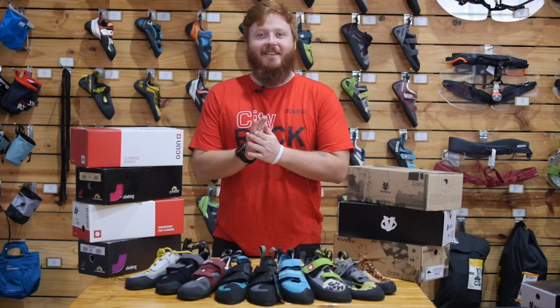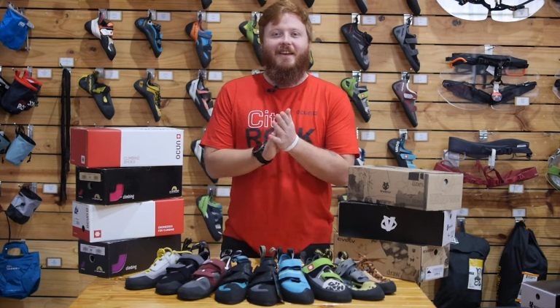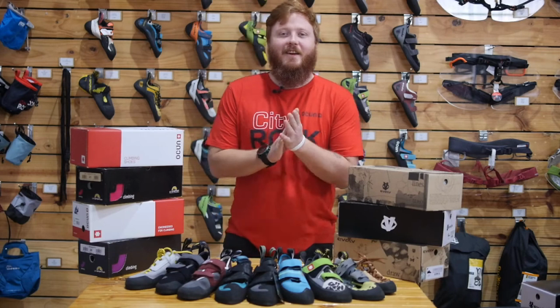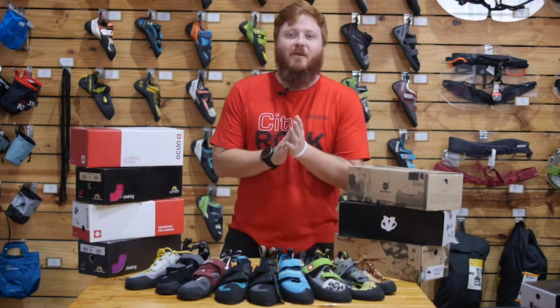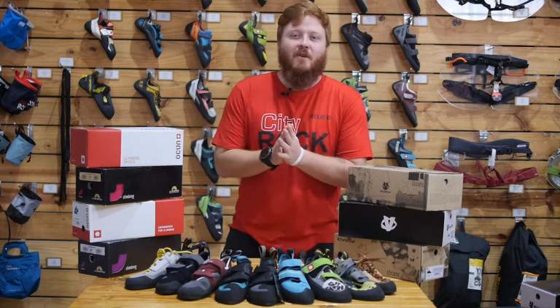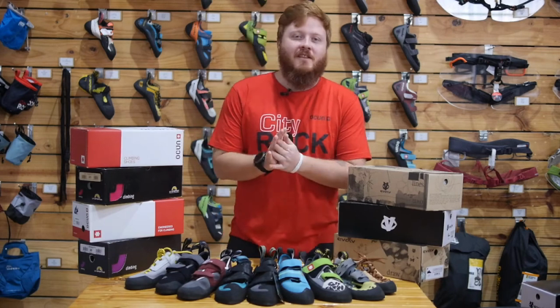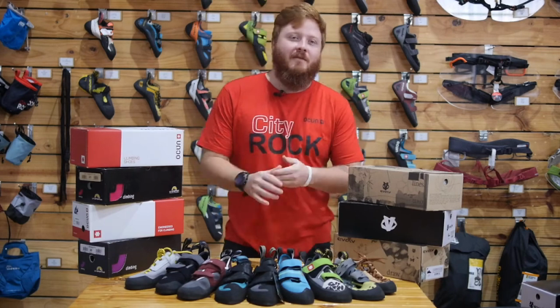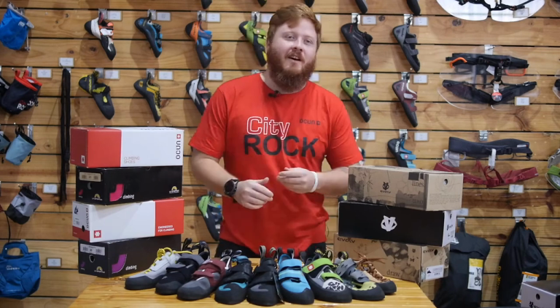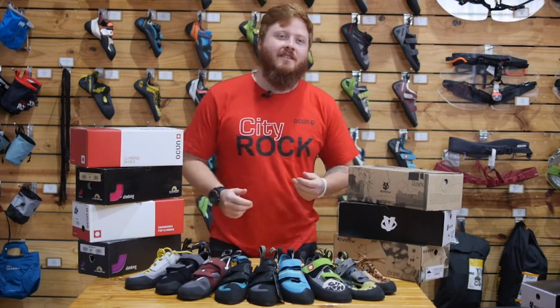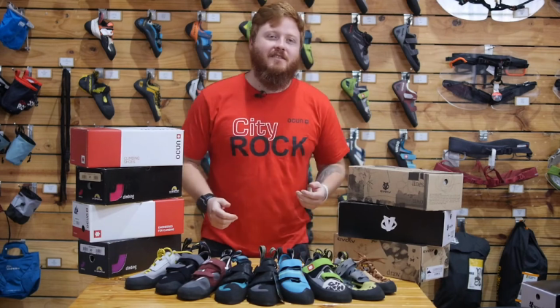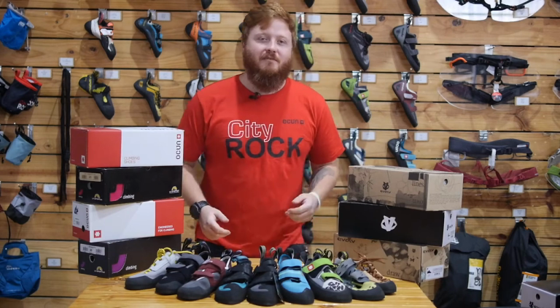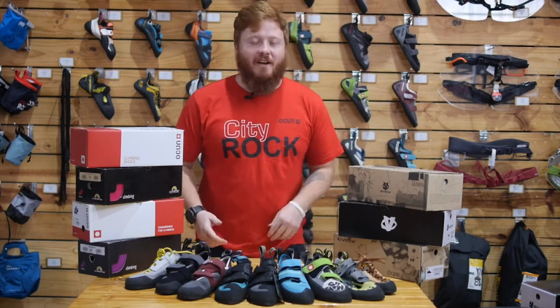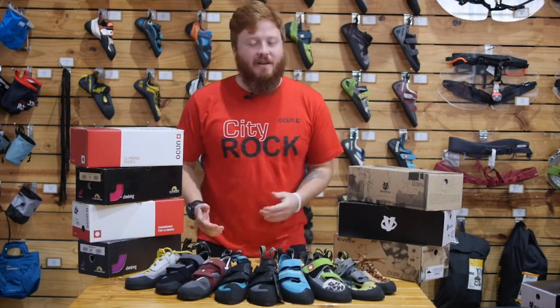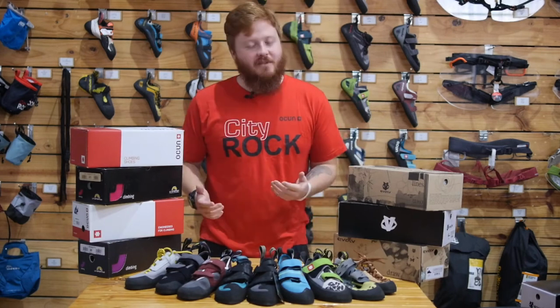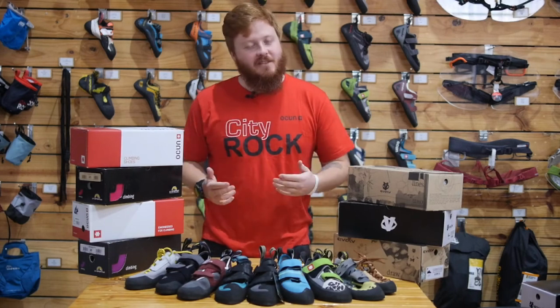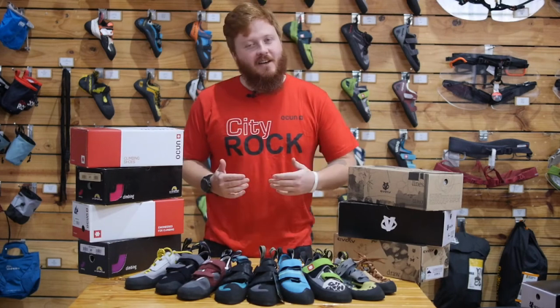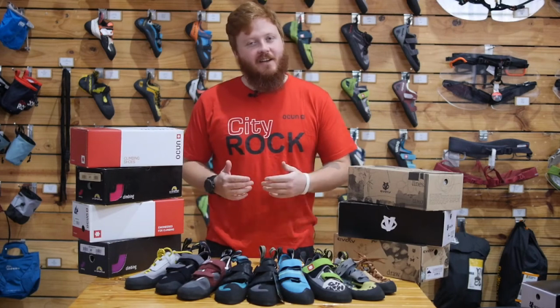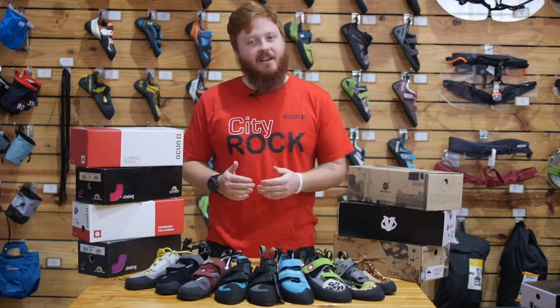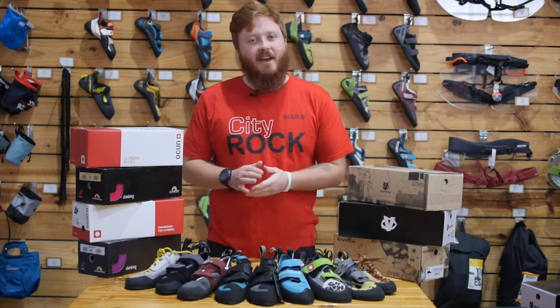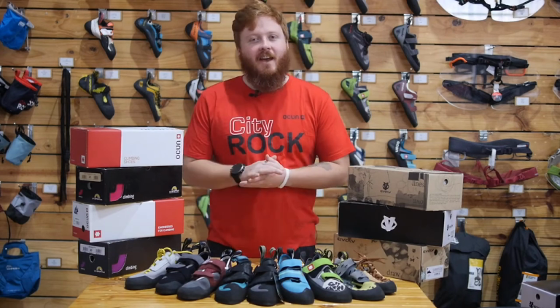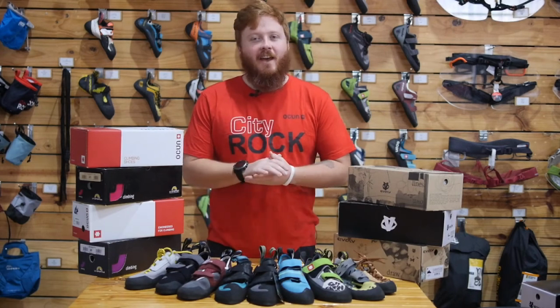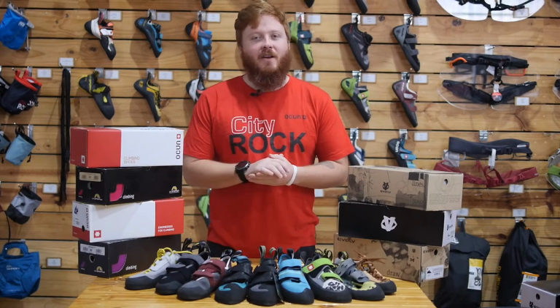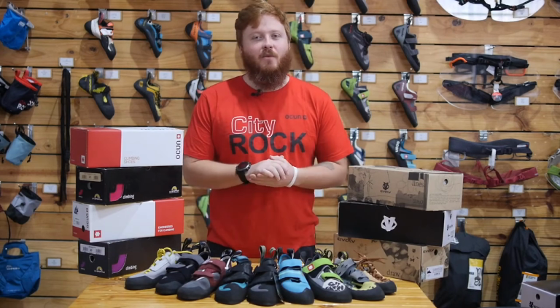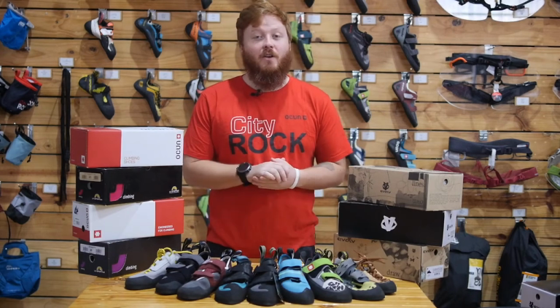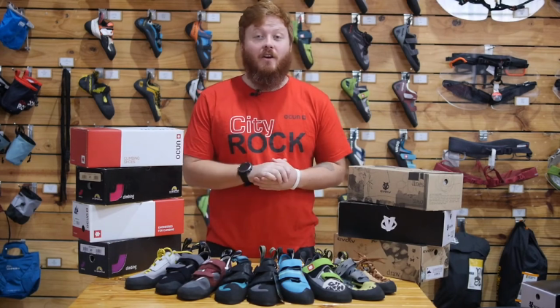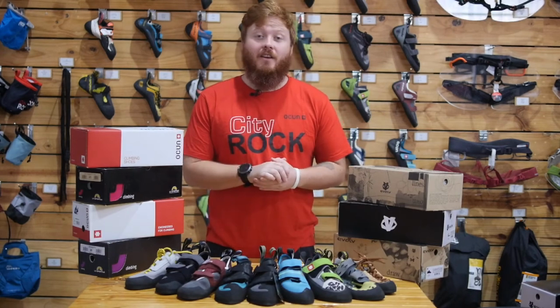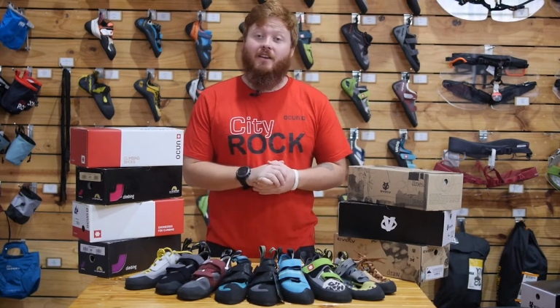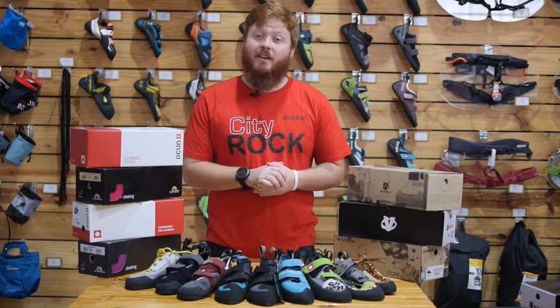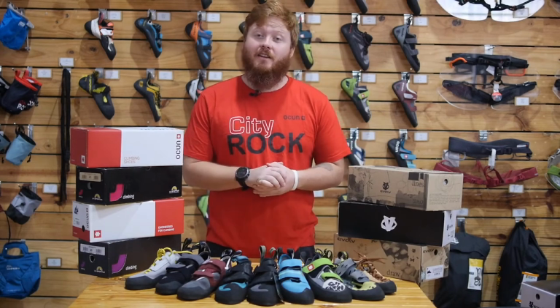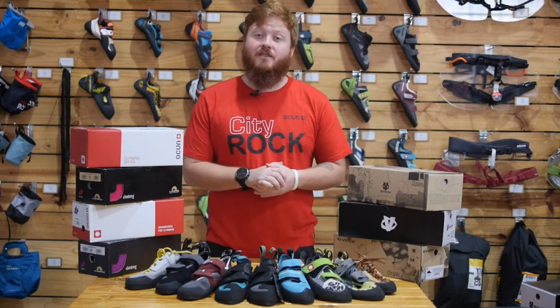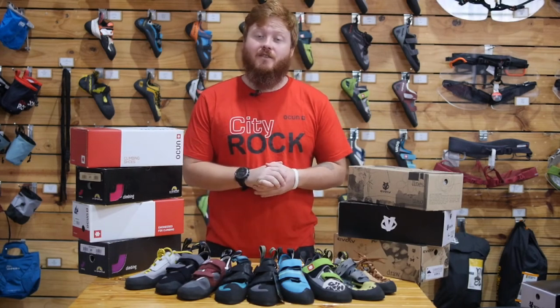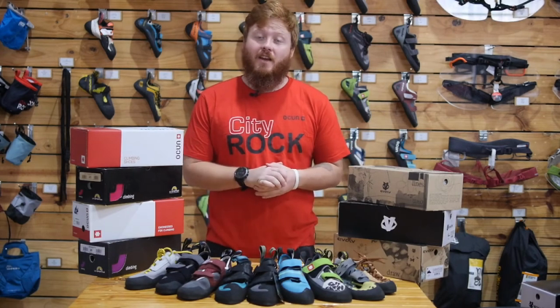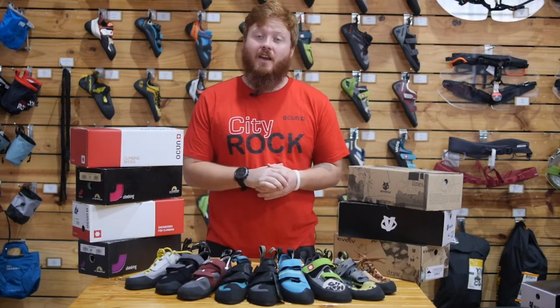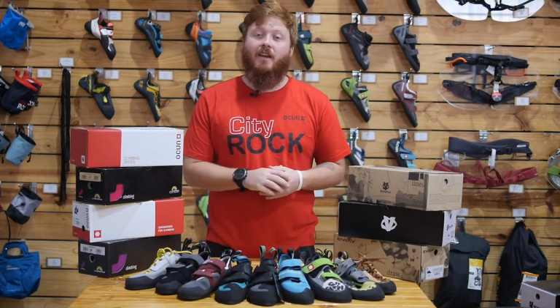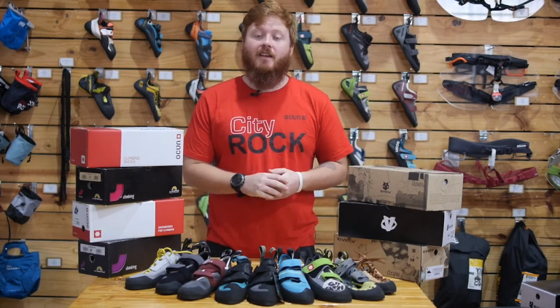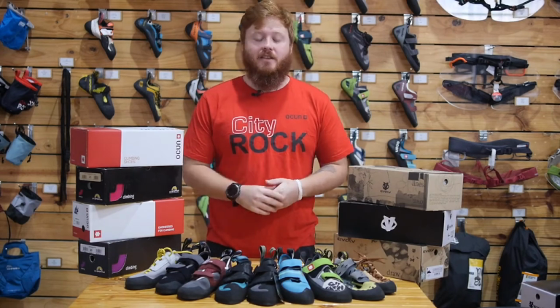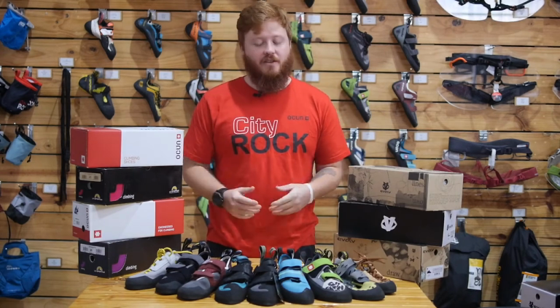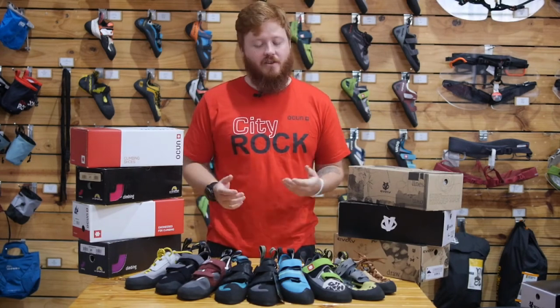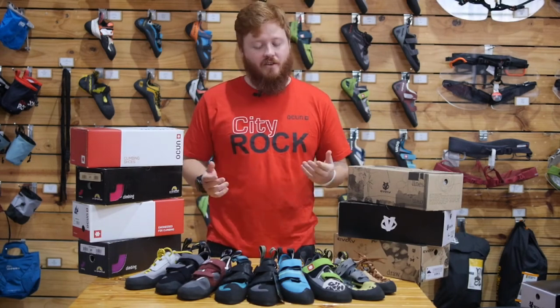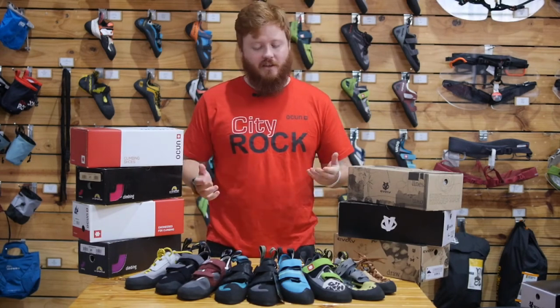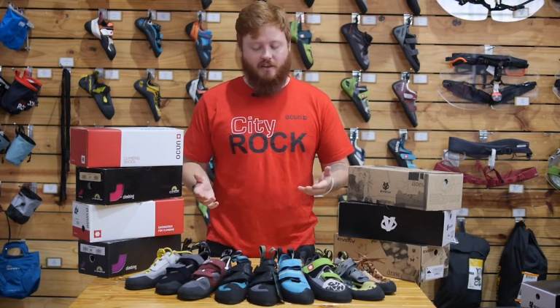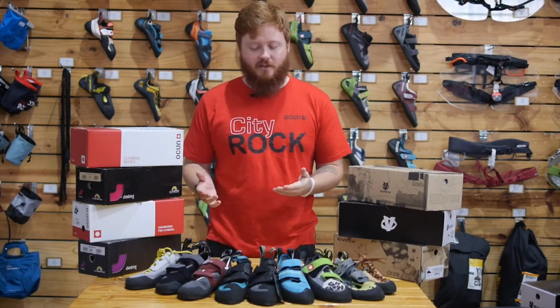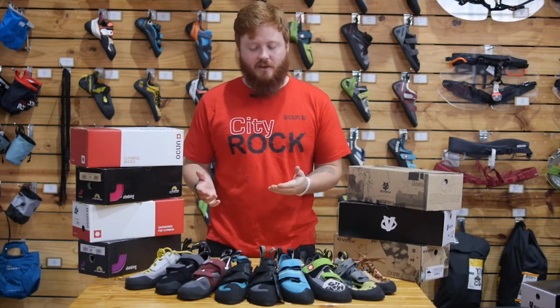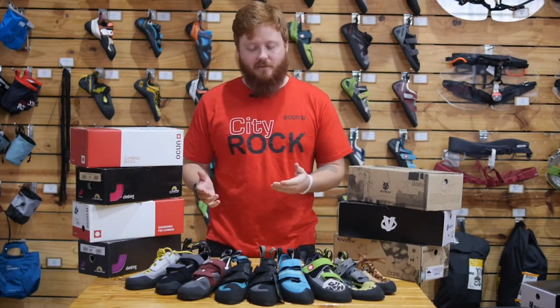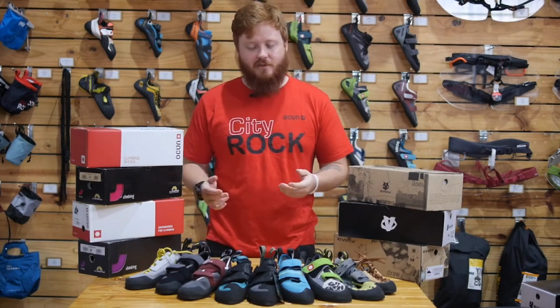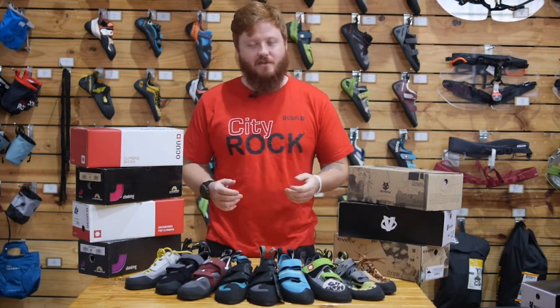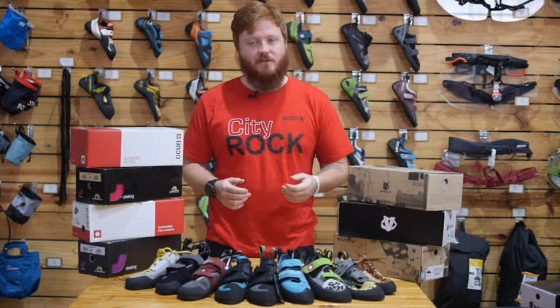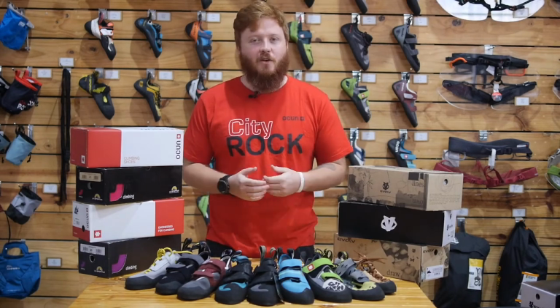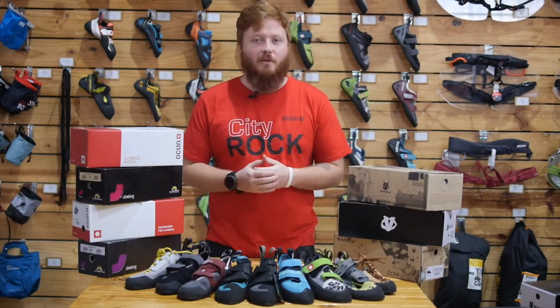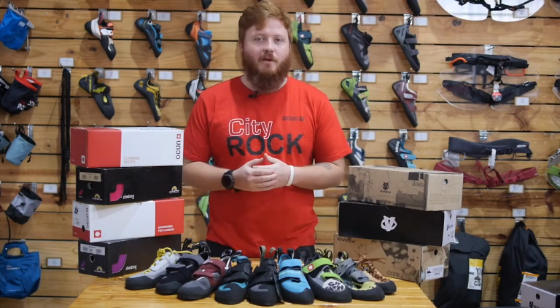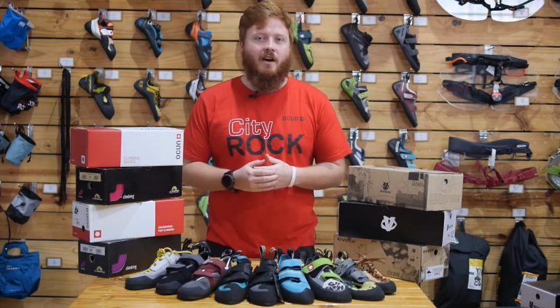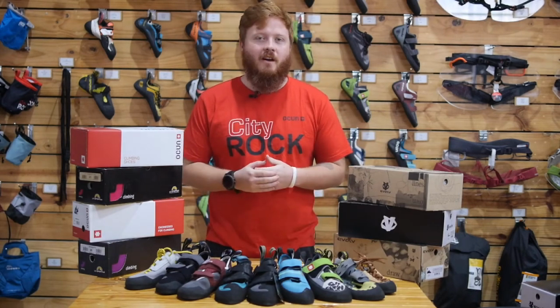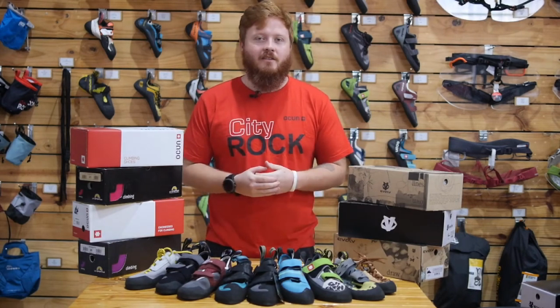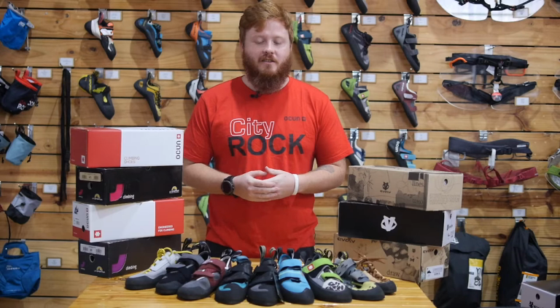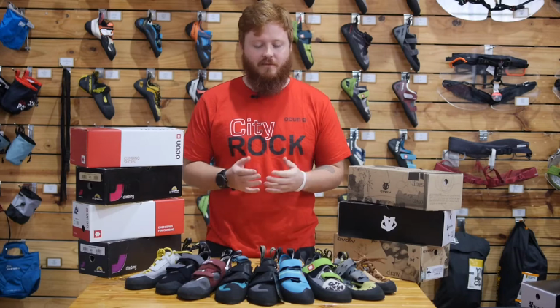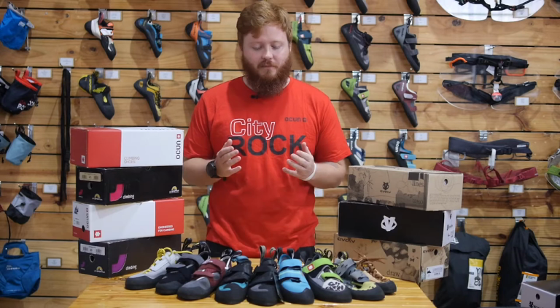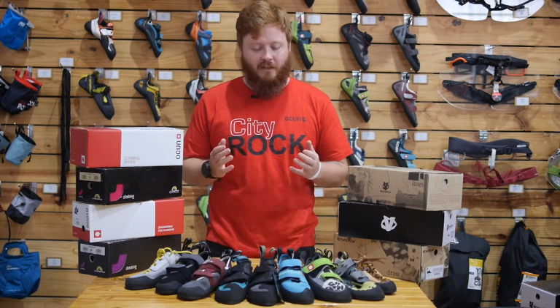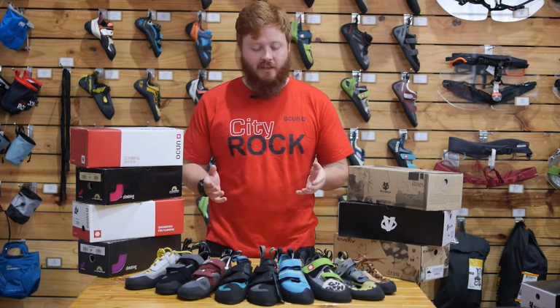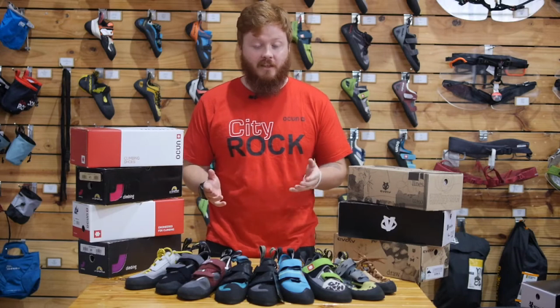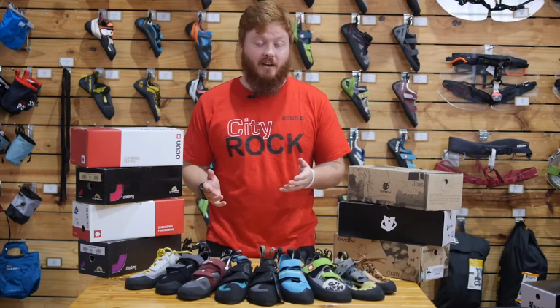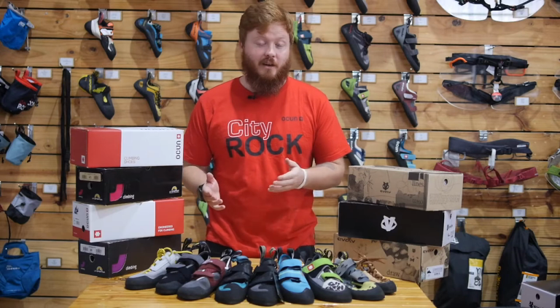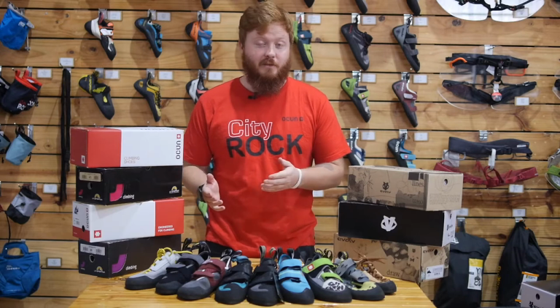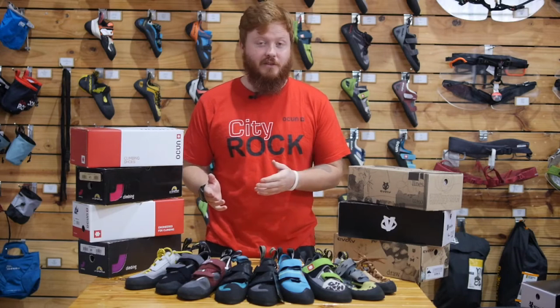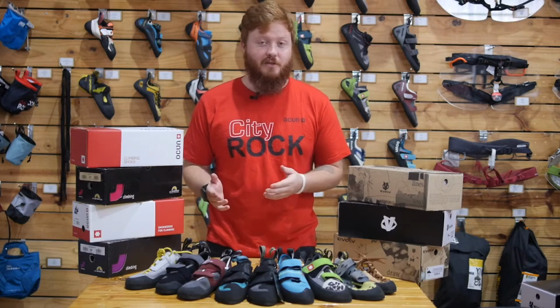What's up guys, my name is Tyler and we are here today in the City Rock Gear Shop to talk about beginner climbing shoes.